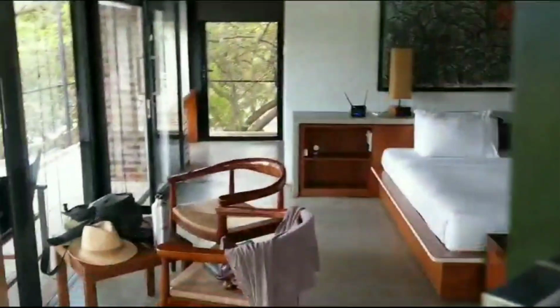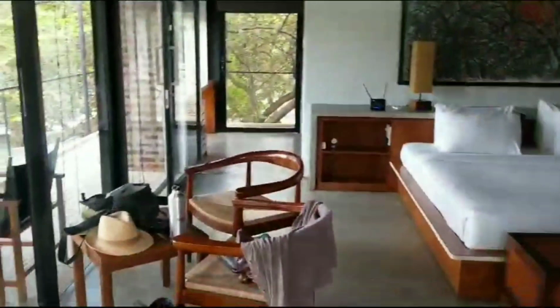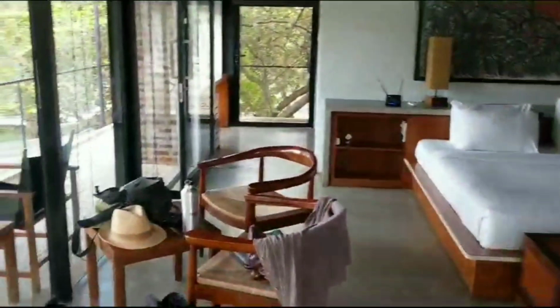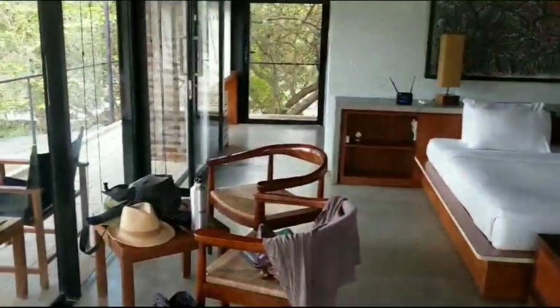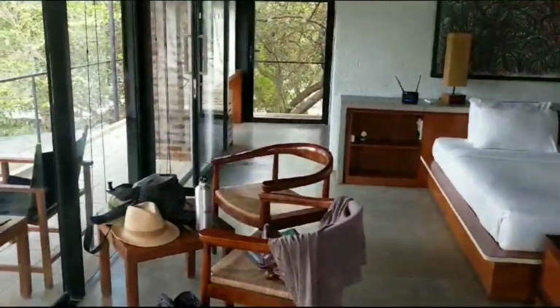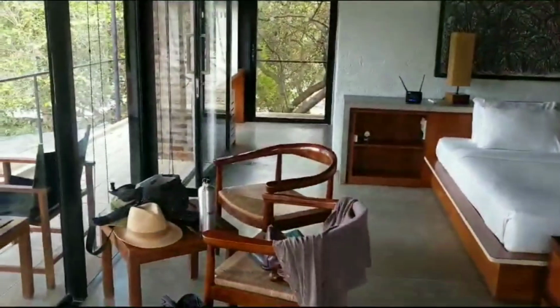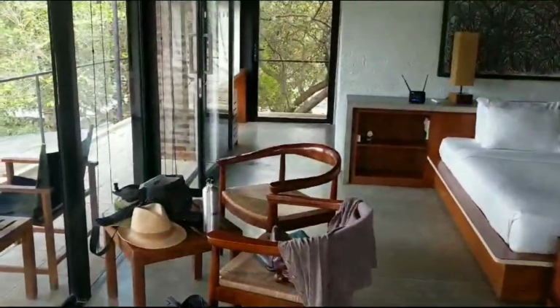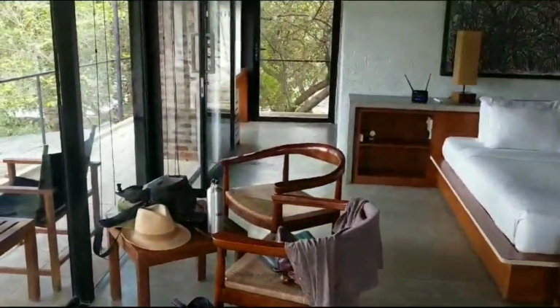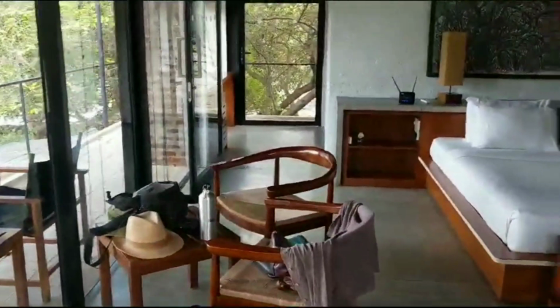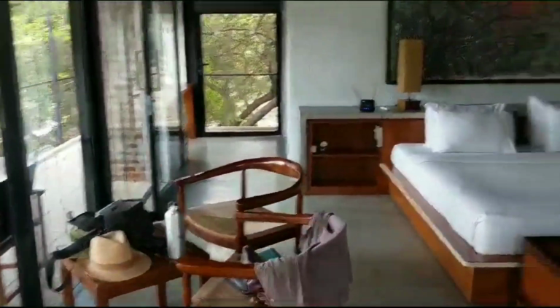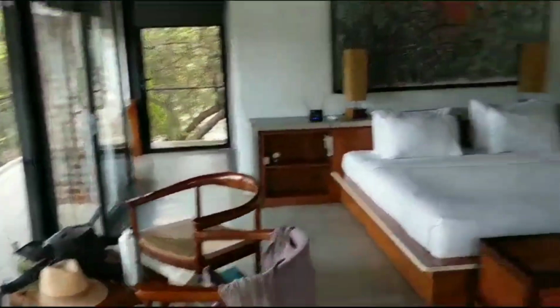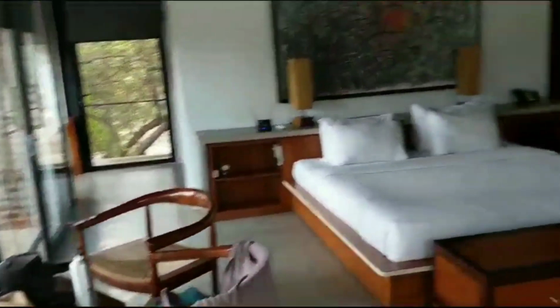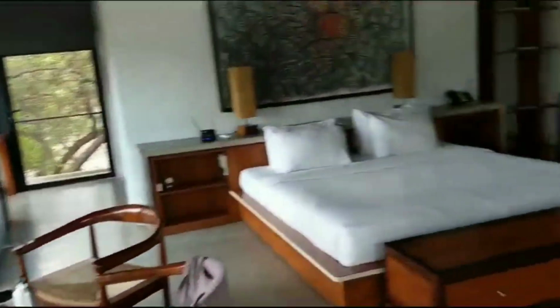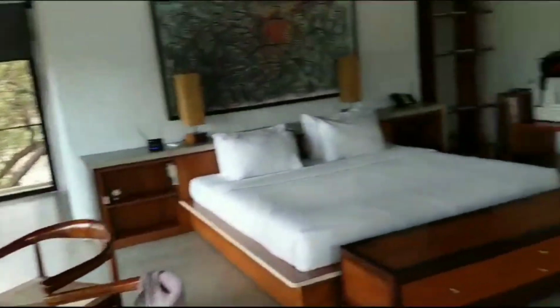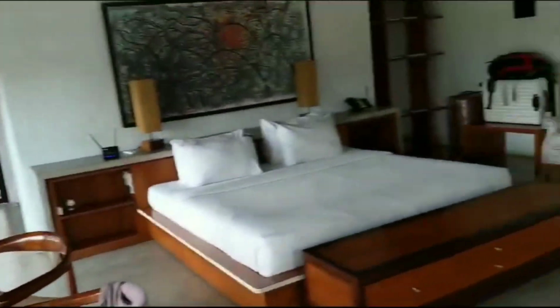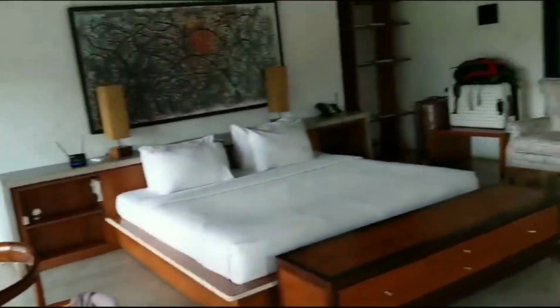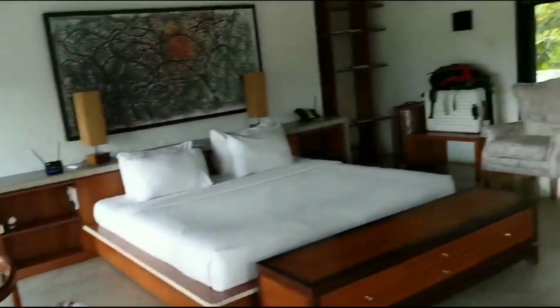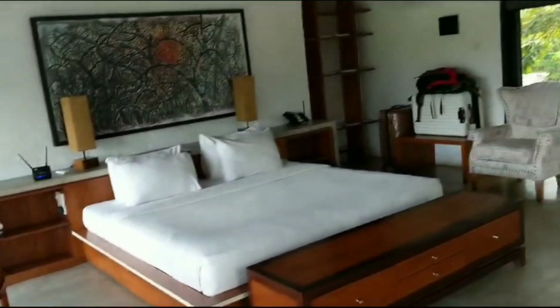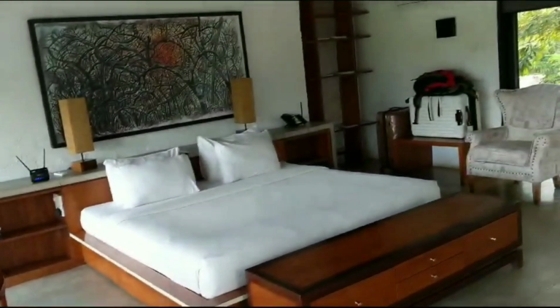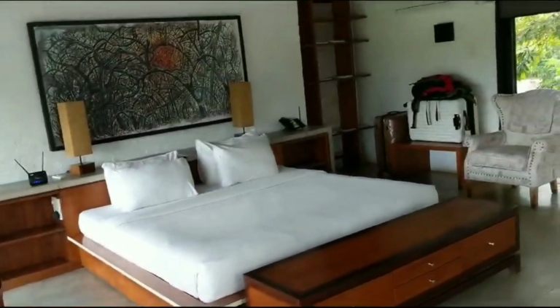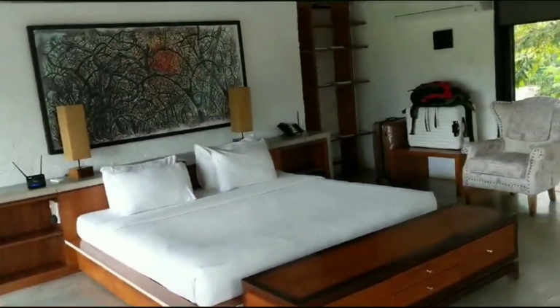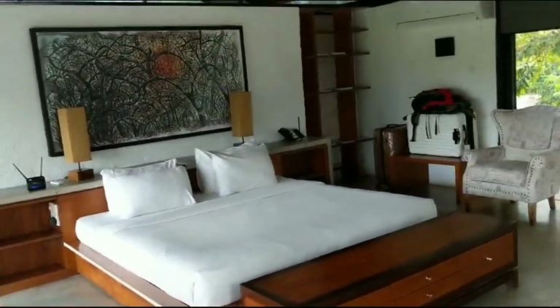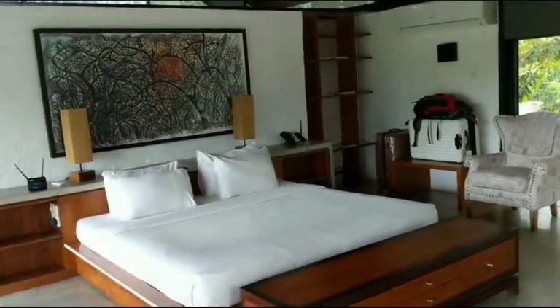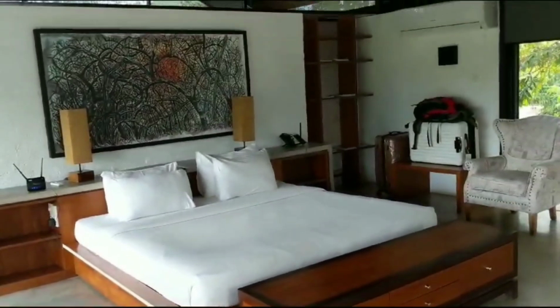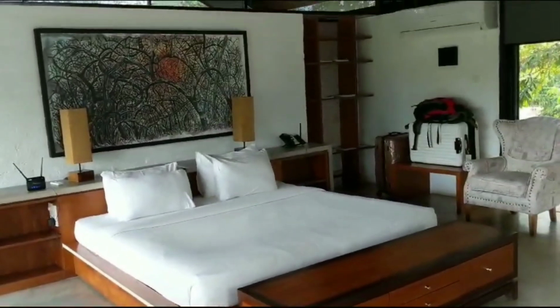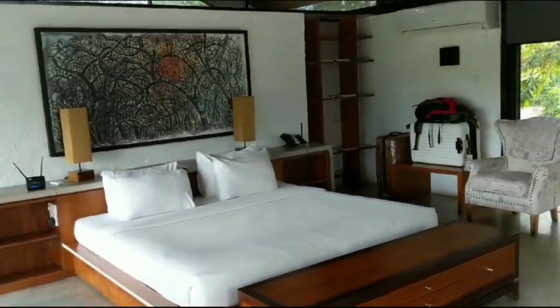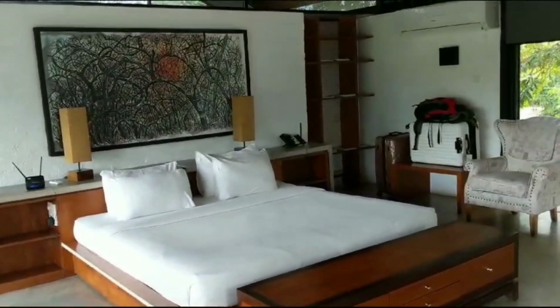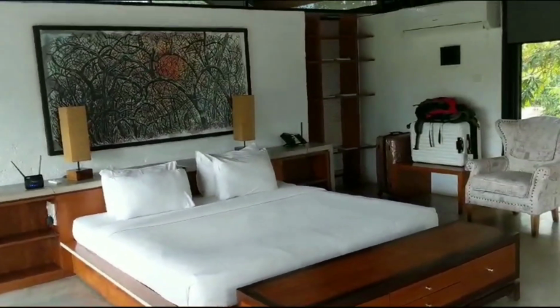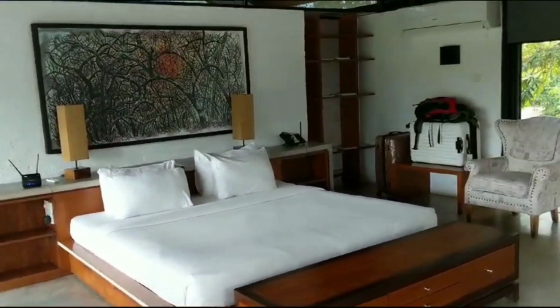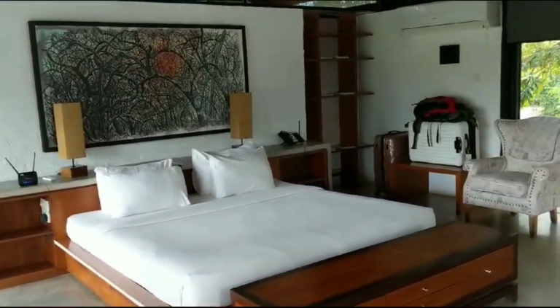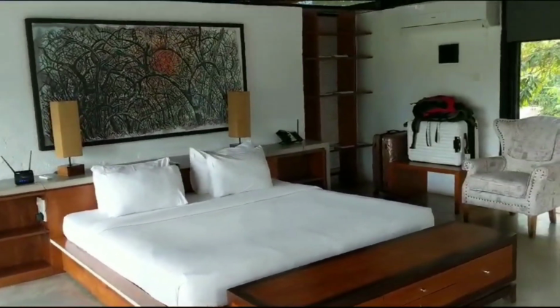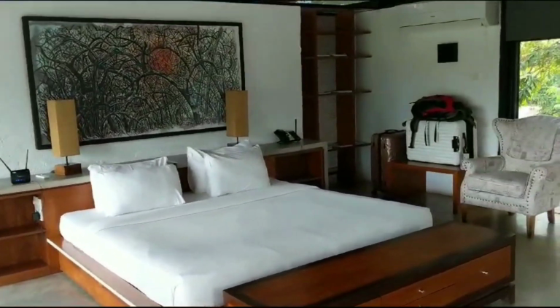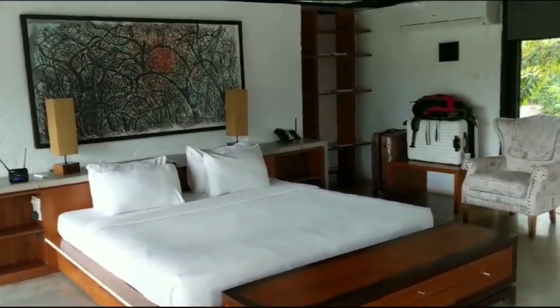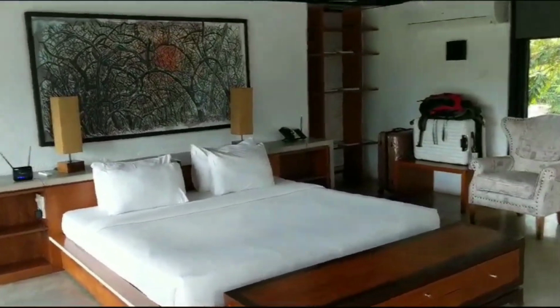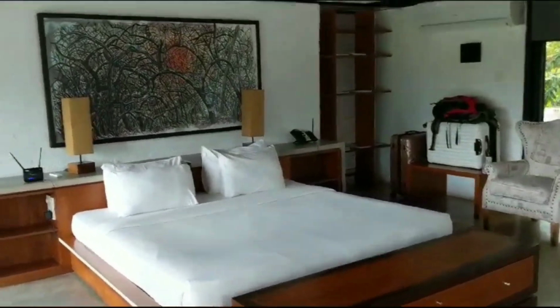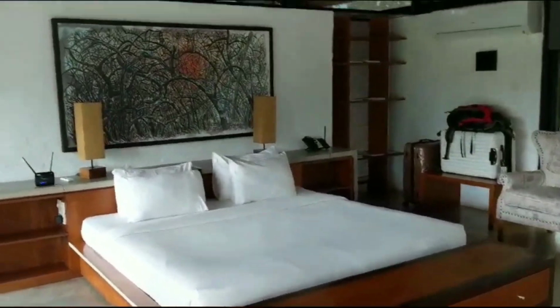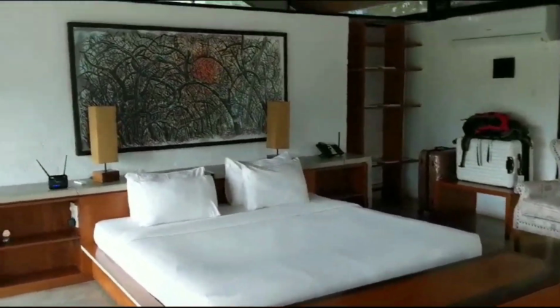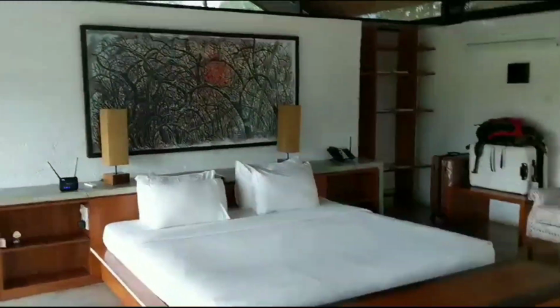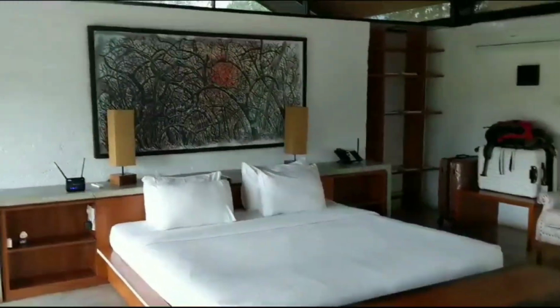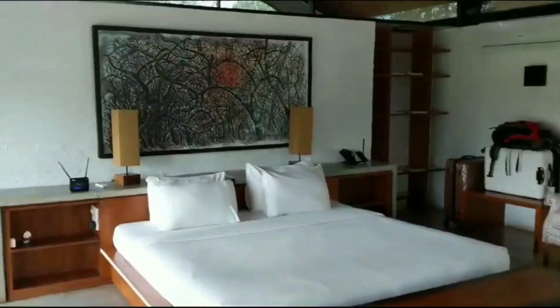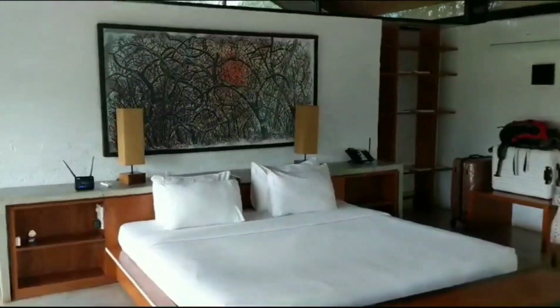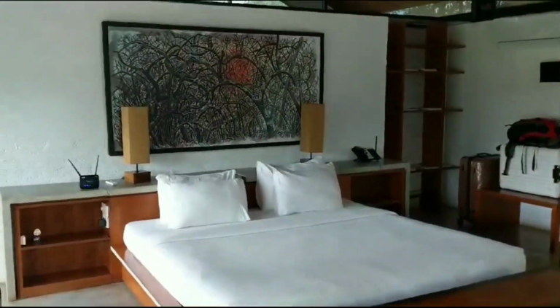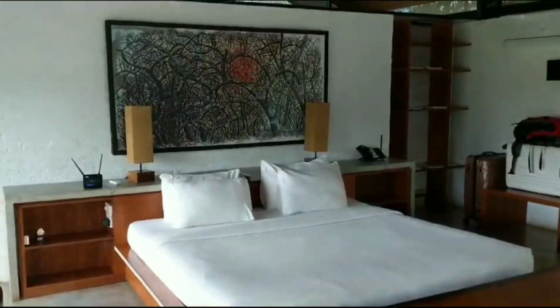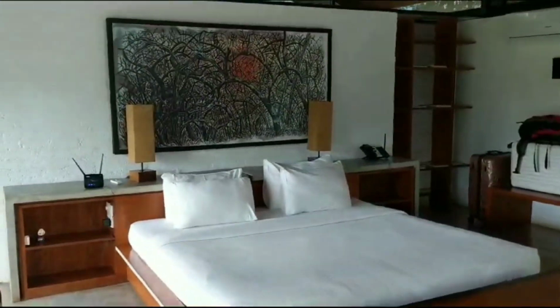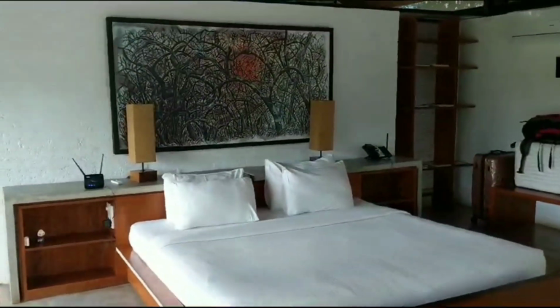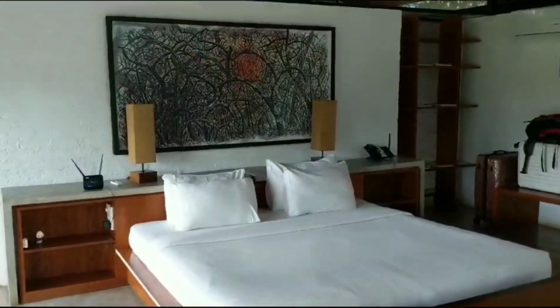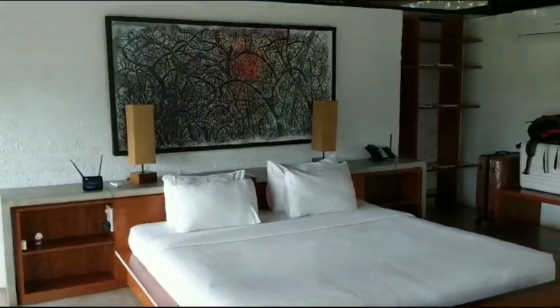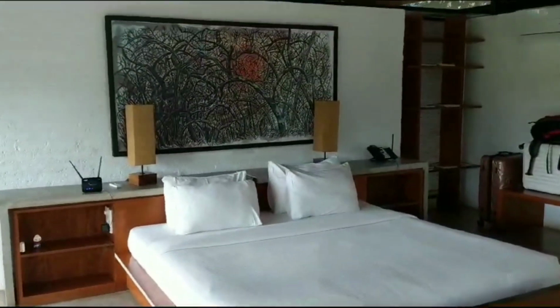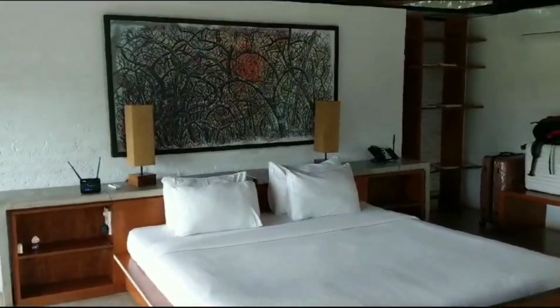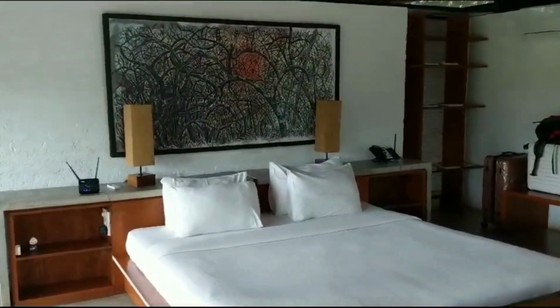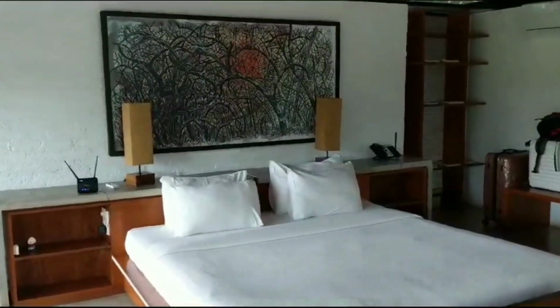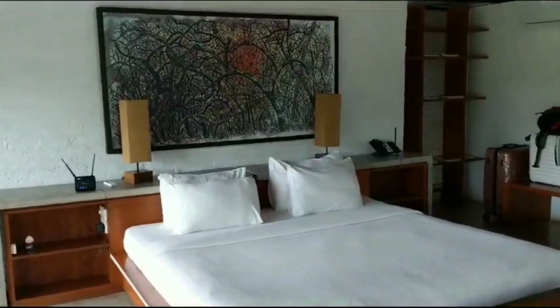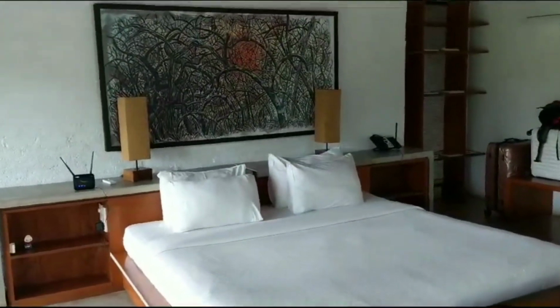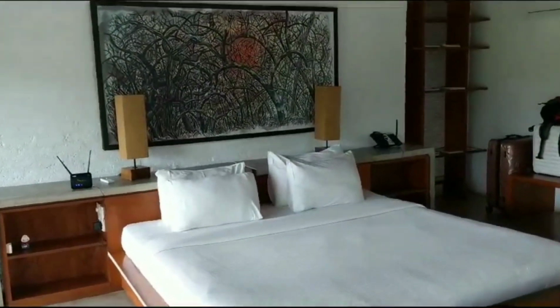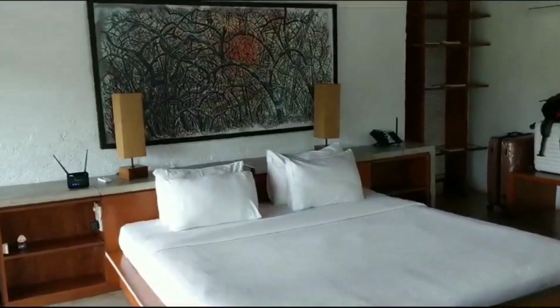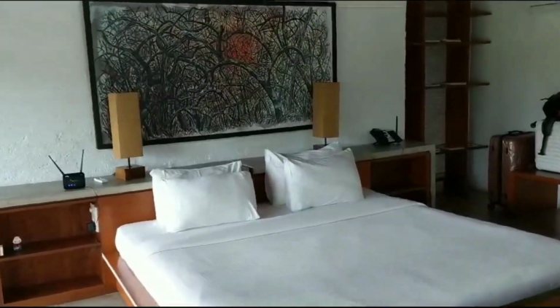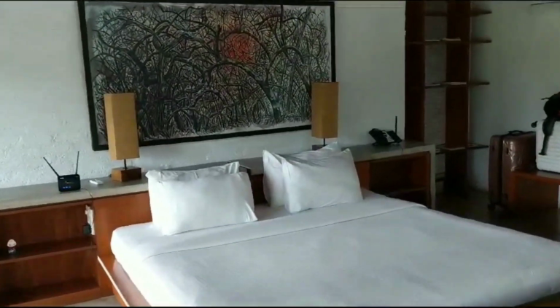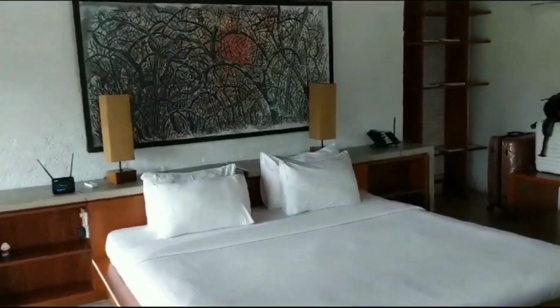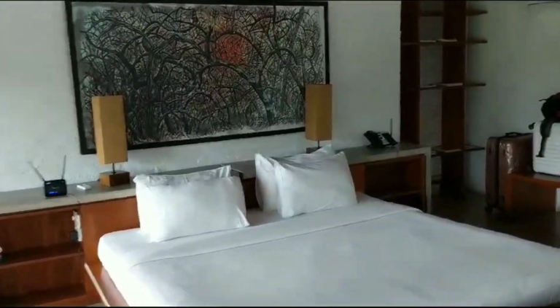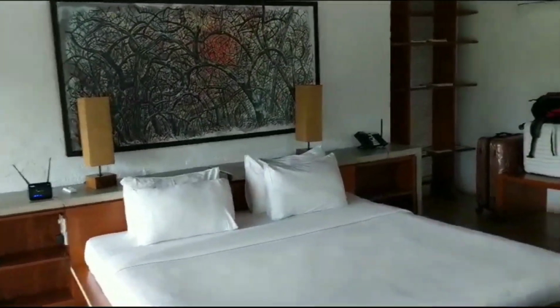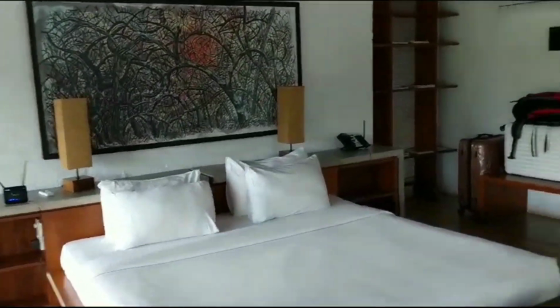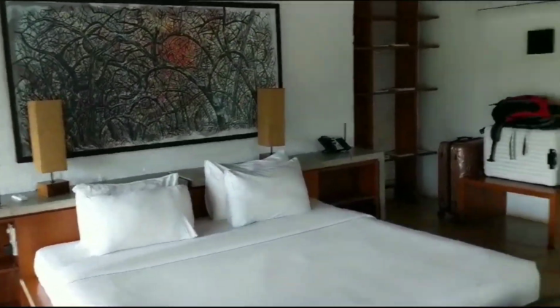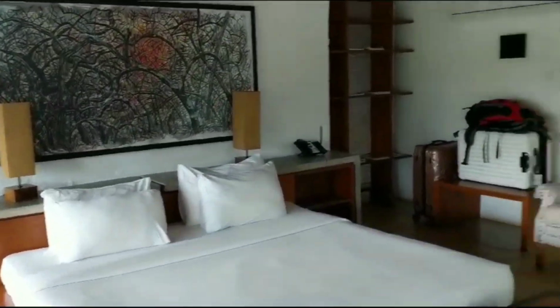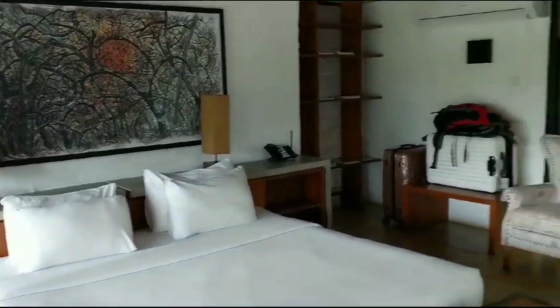So we have an indoor seating area, lovely big bed, and you get your own router as well so the Wi-Fi is excellent.